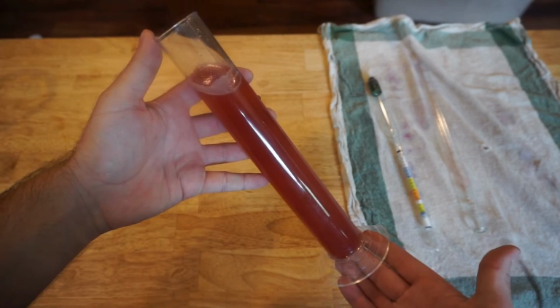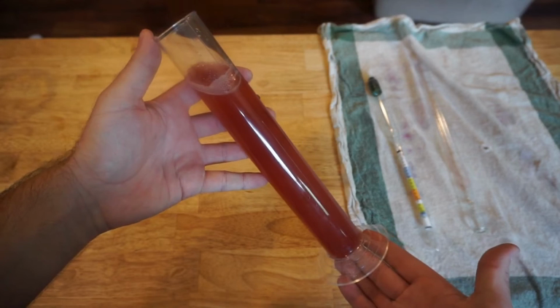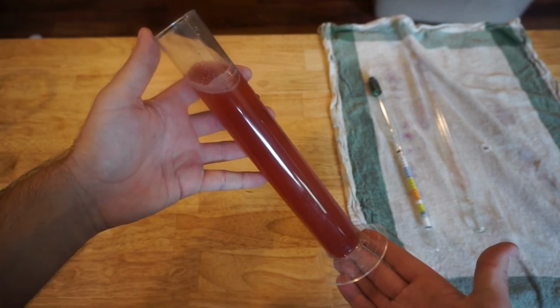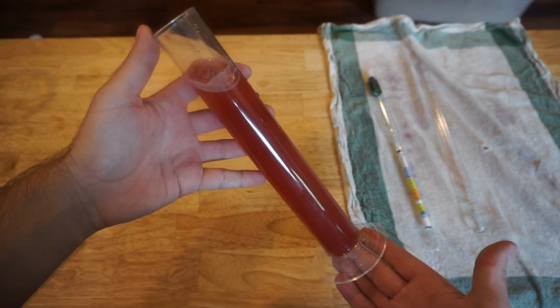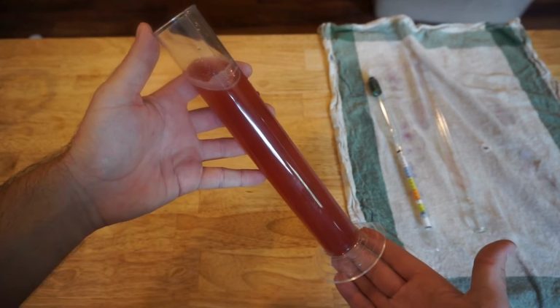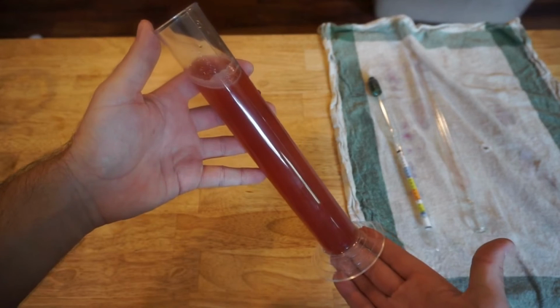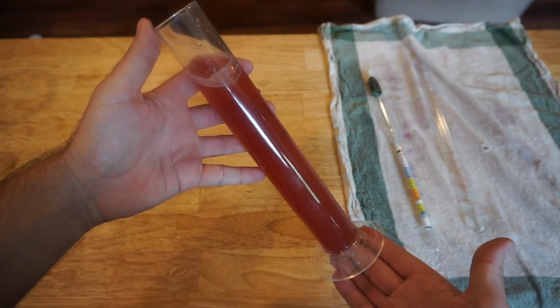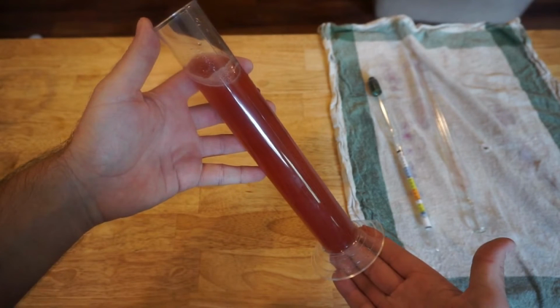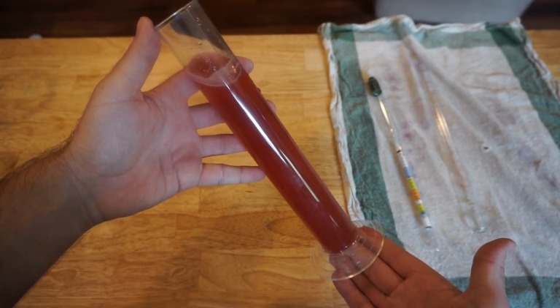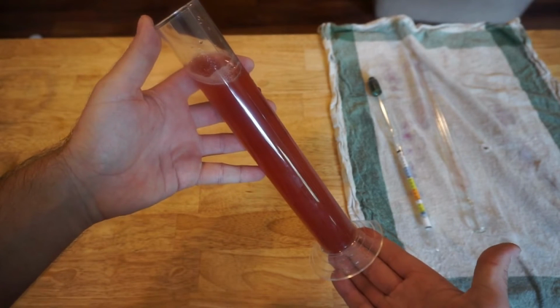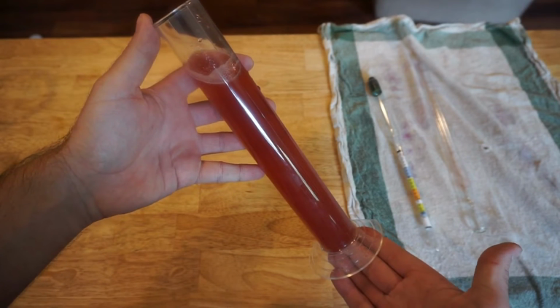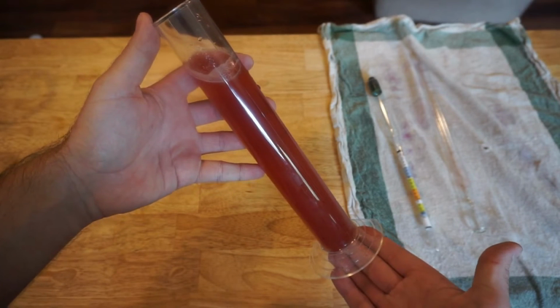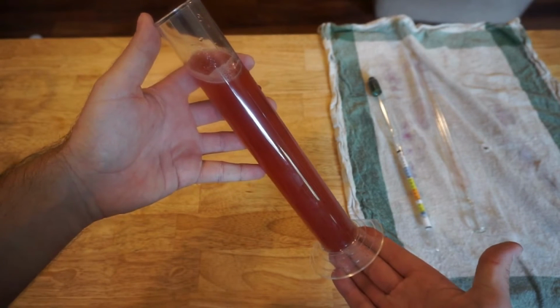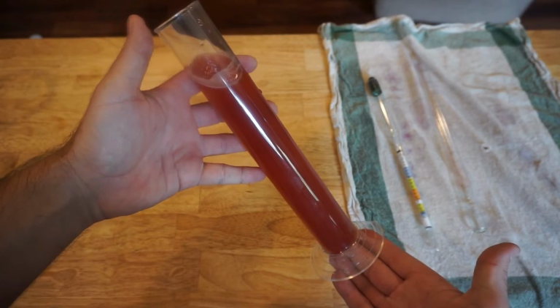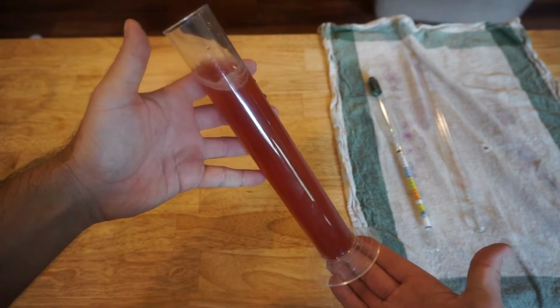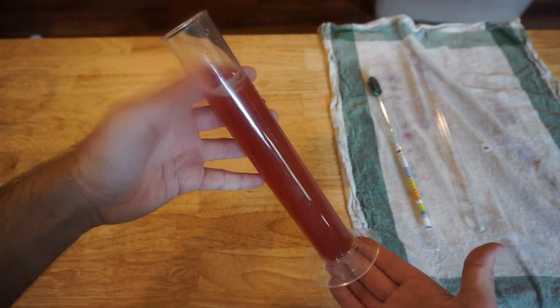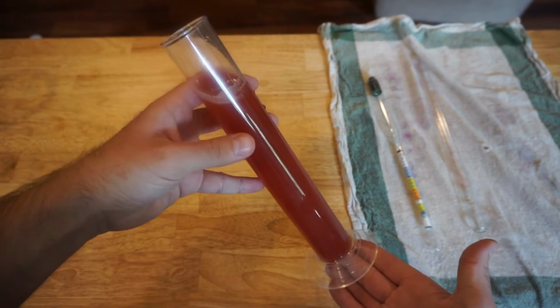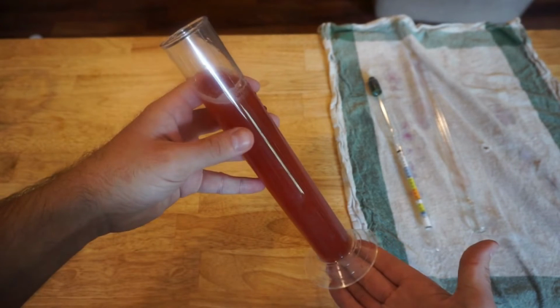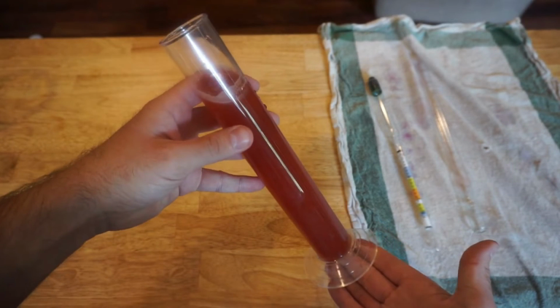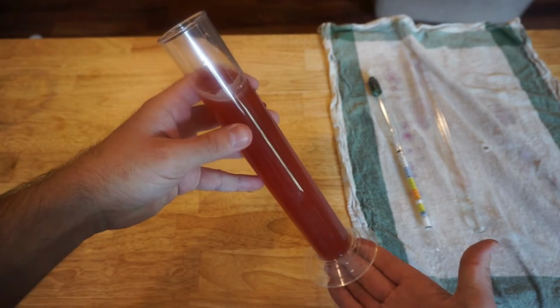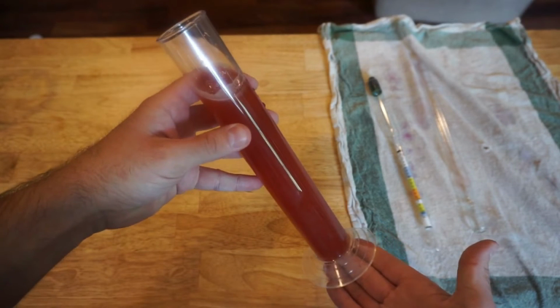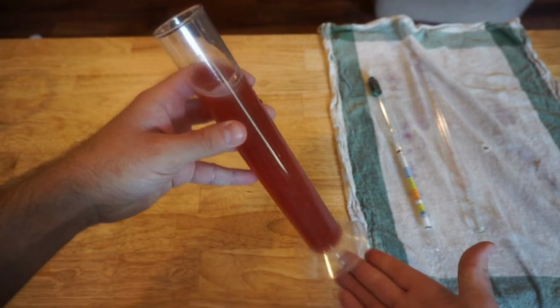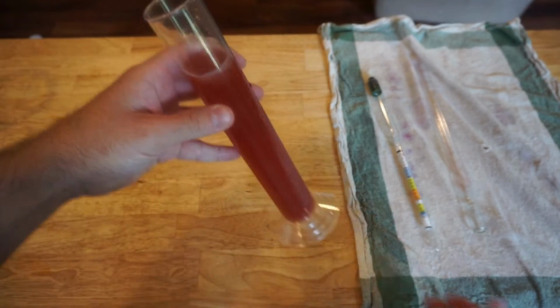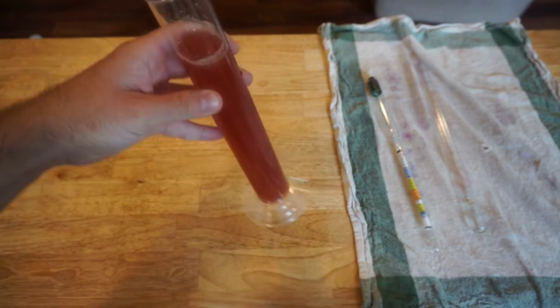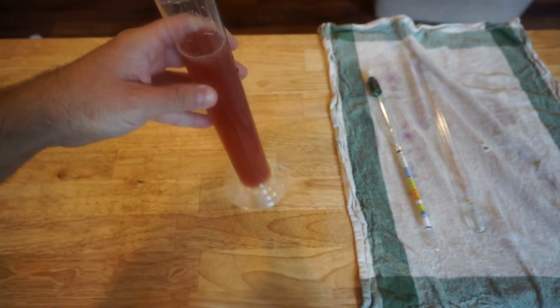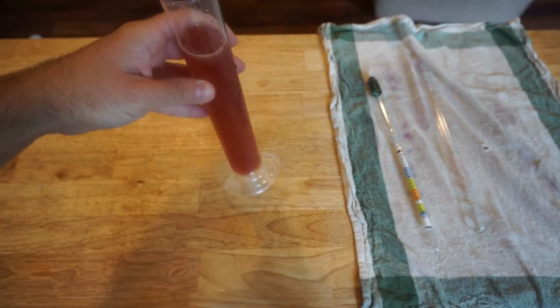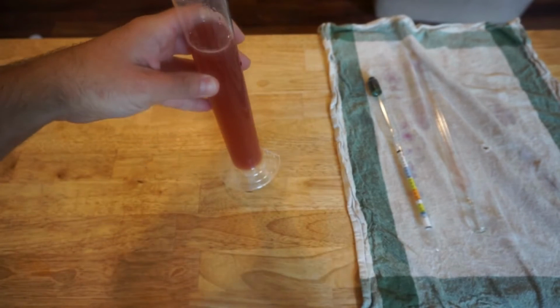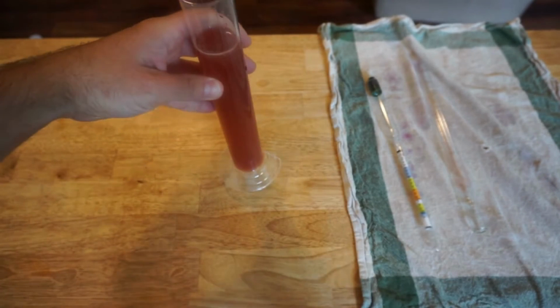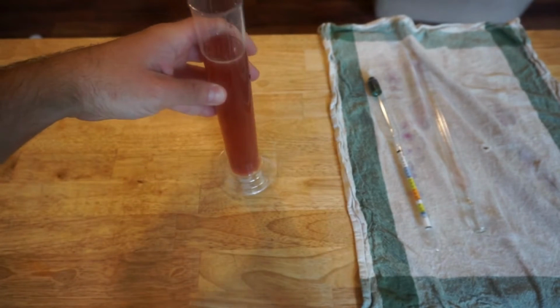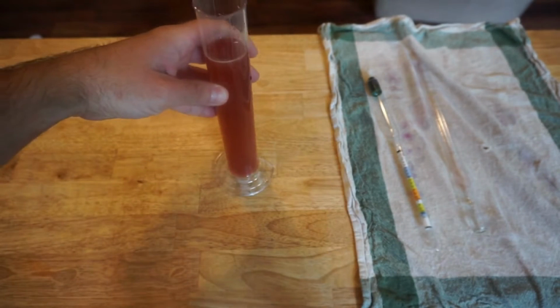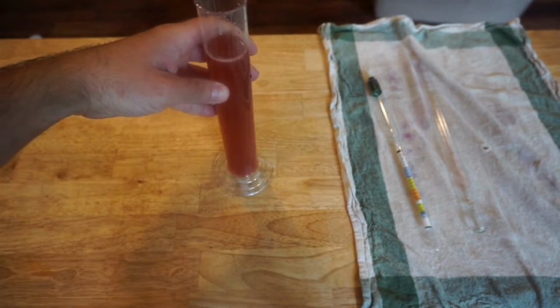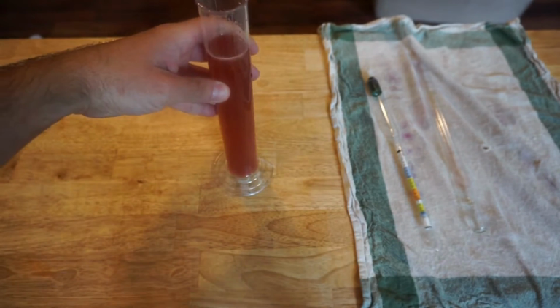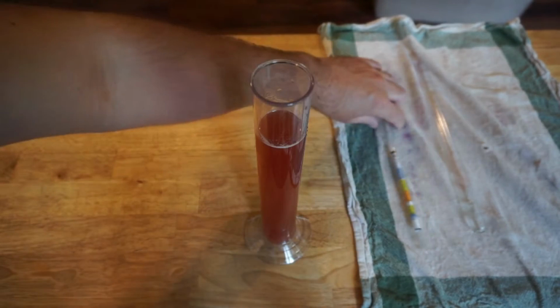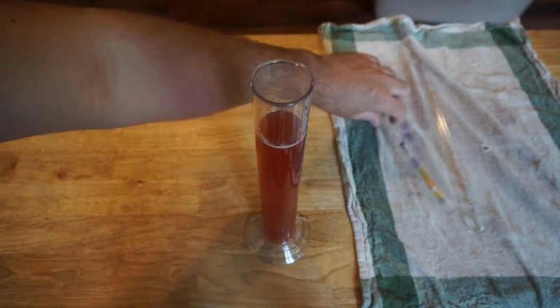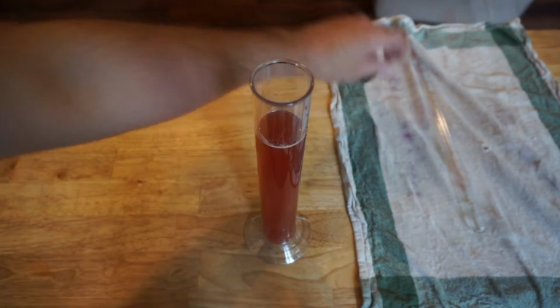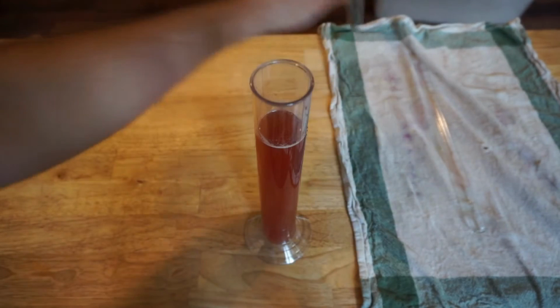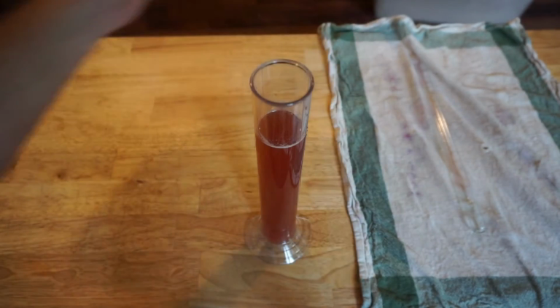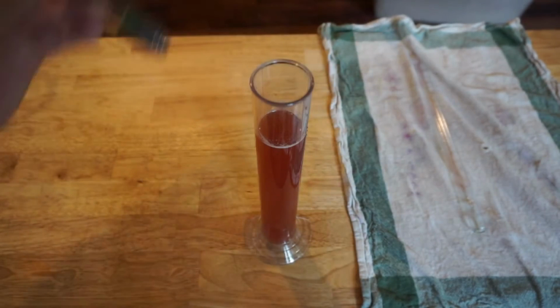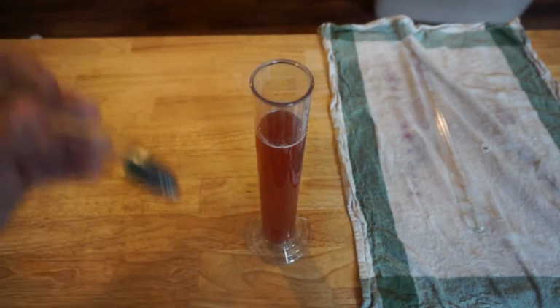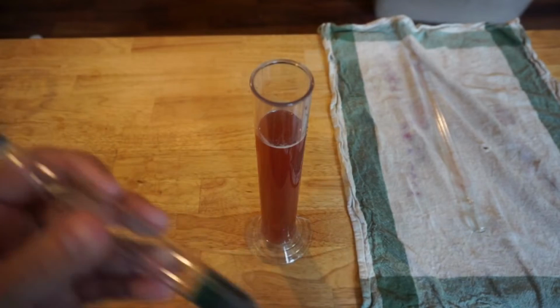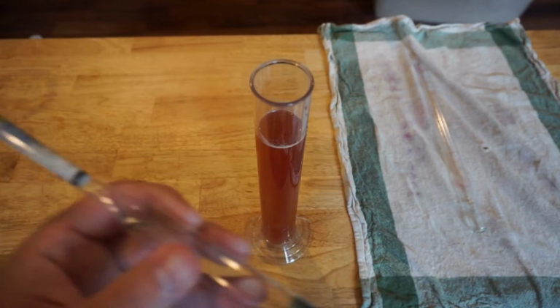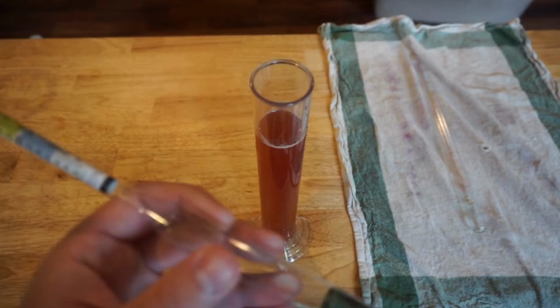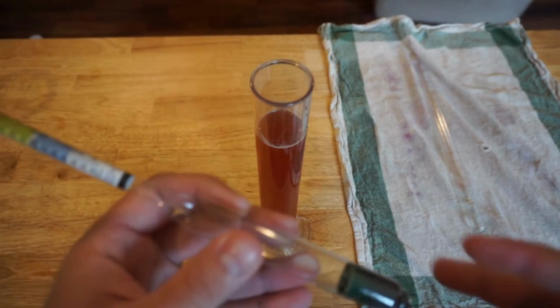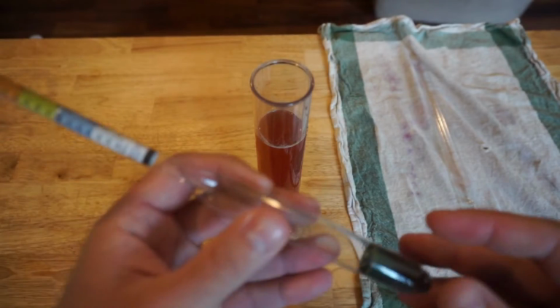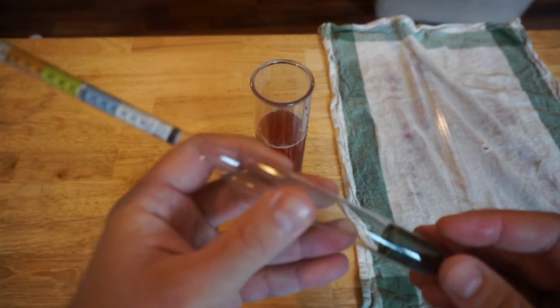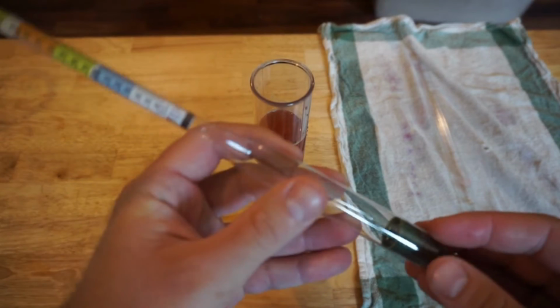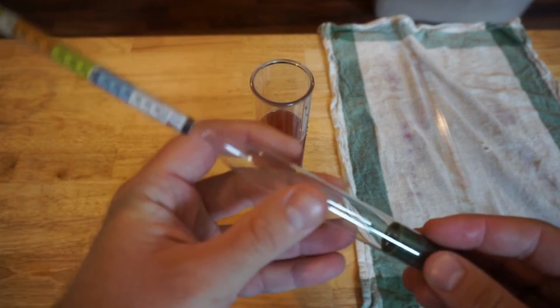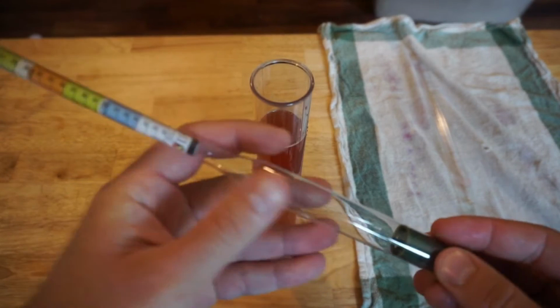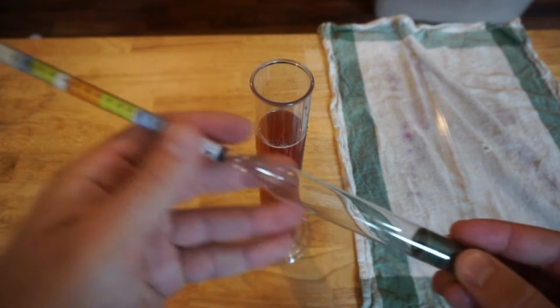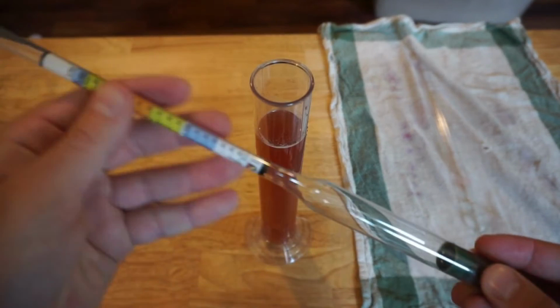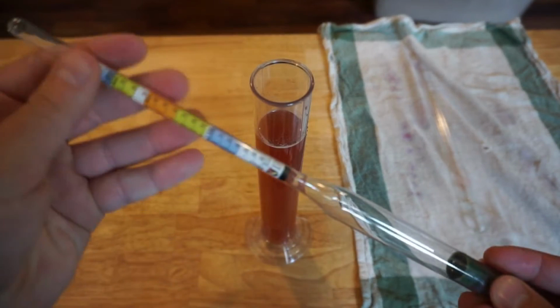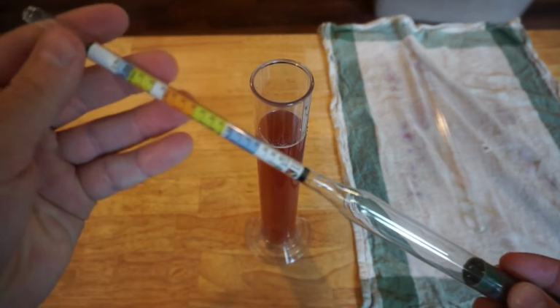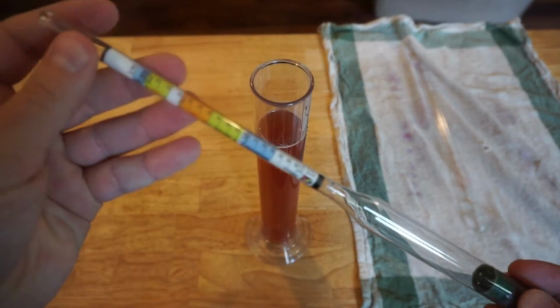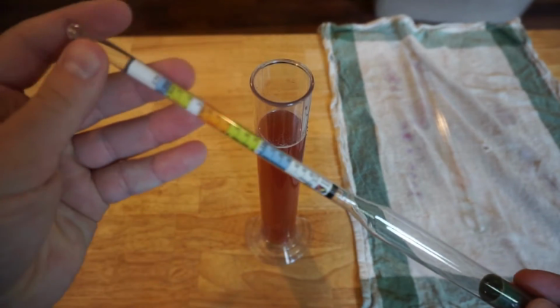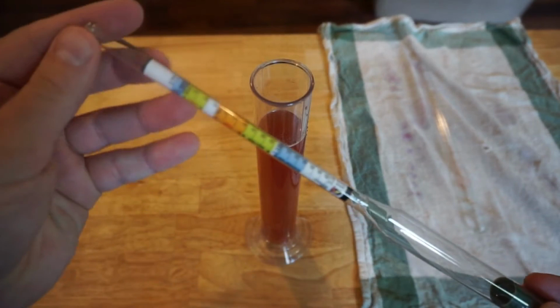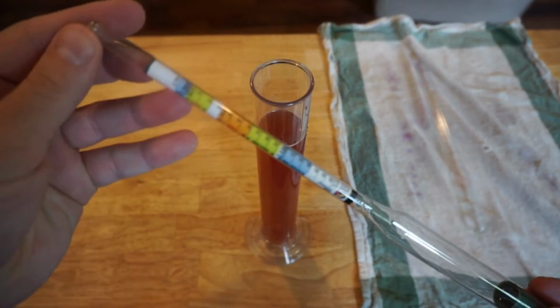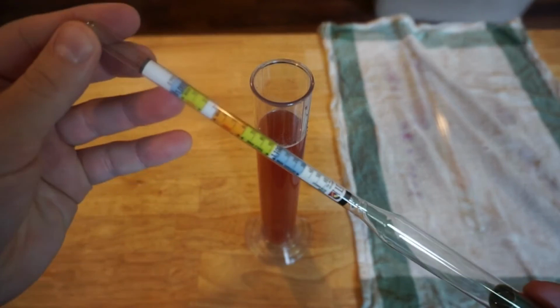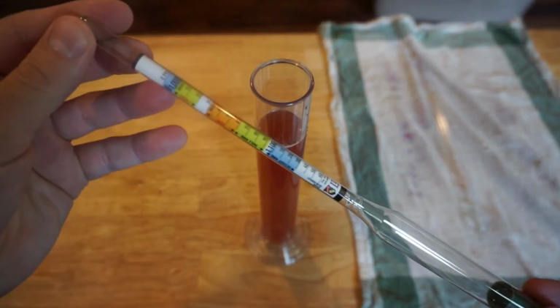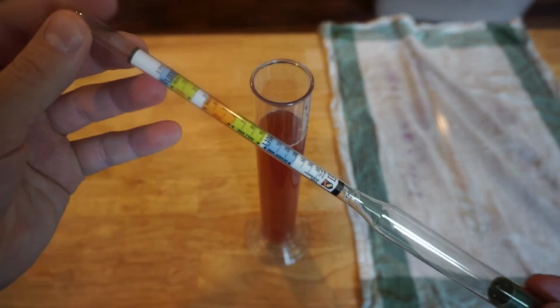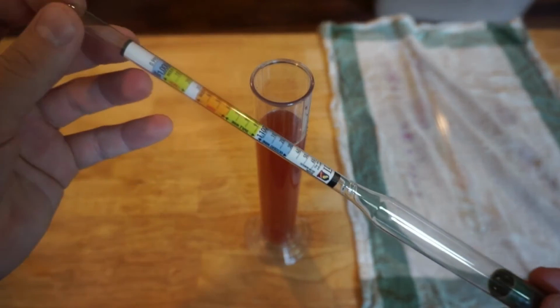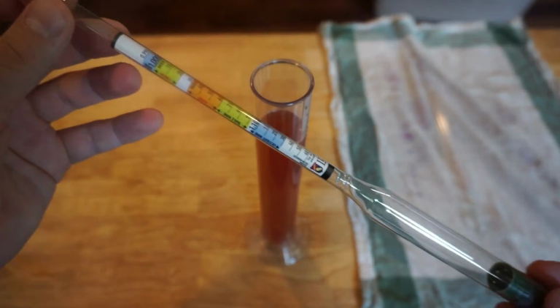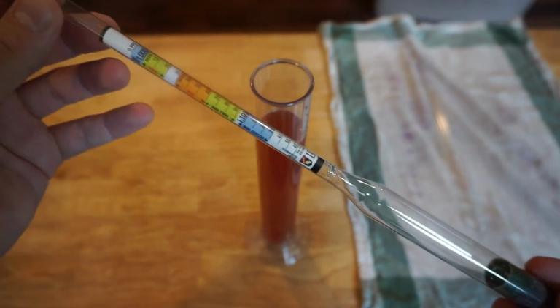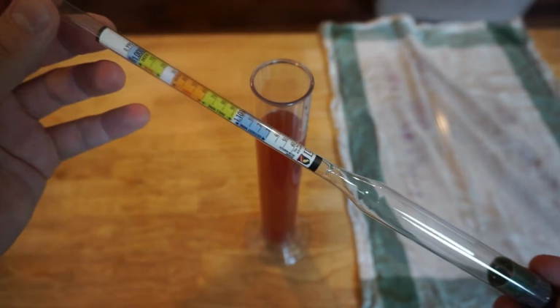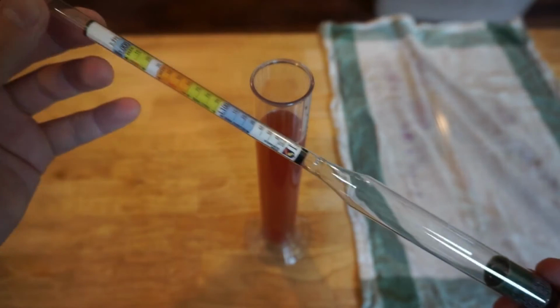Before we put the lid on our fermenter and let the Camden tablet sterilize the juice, we're going to test our batch with the hydrometer to see how much sugar is currently in it.